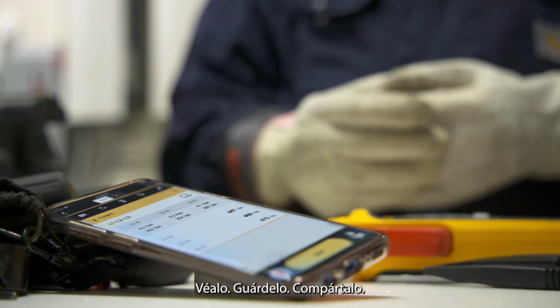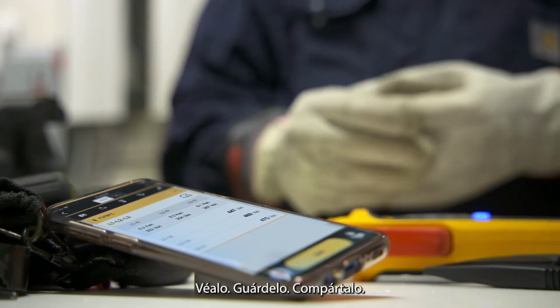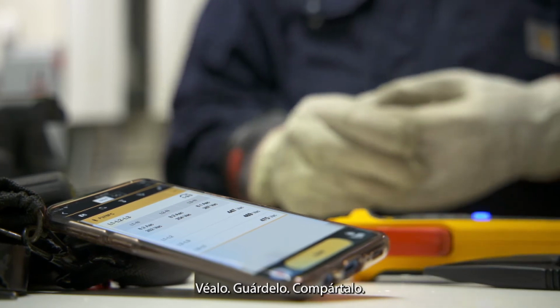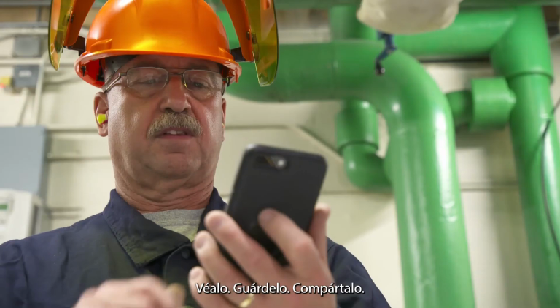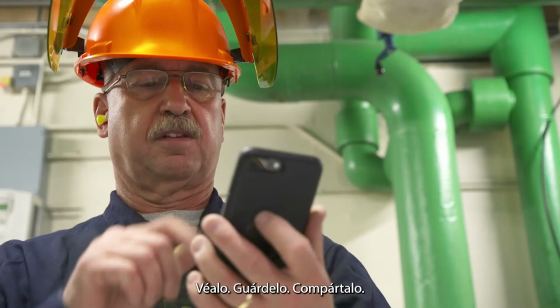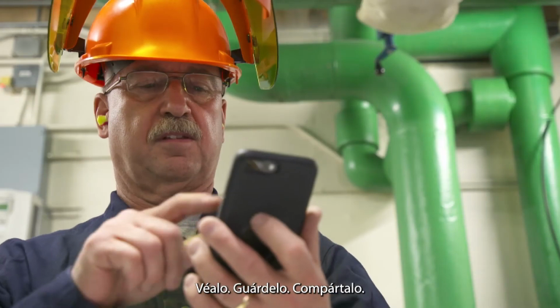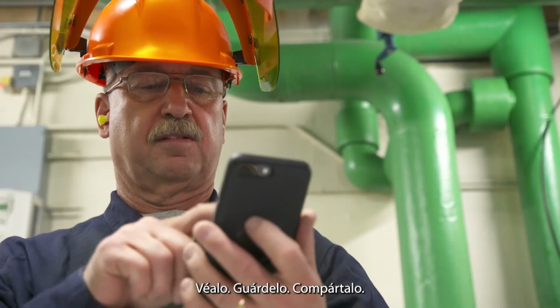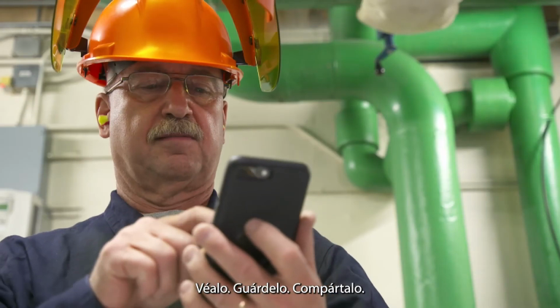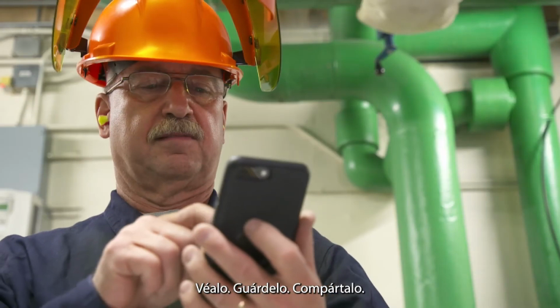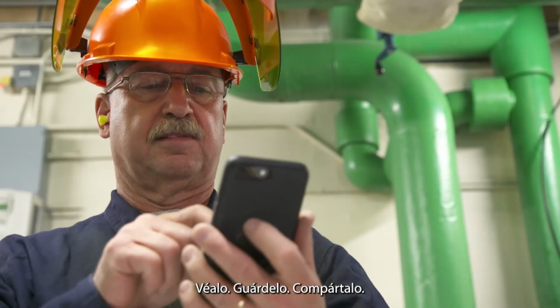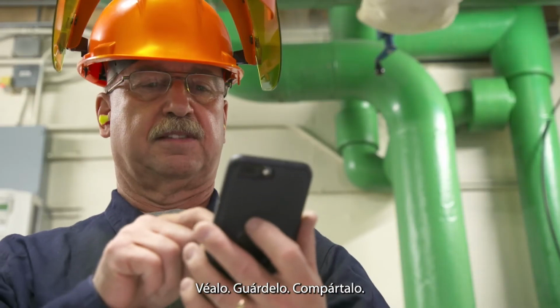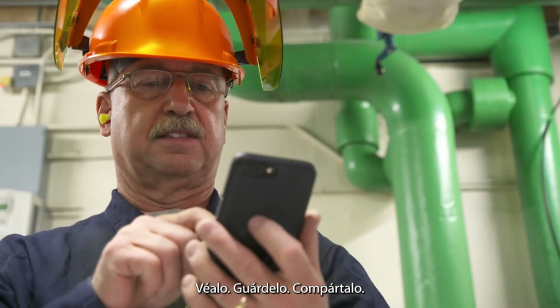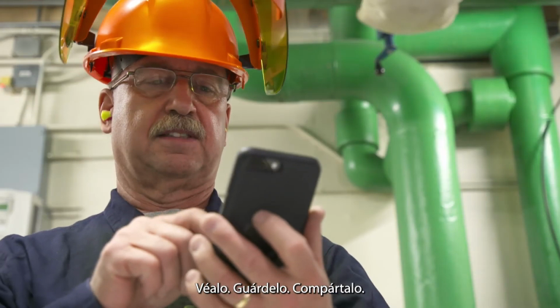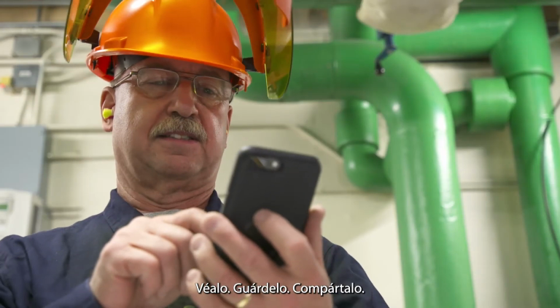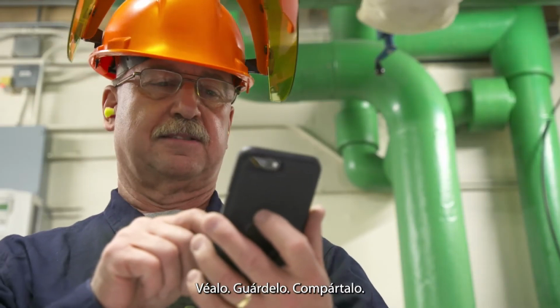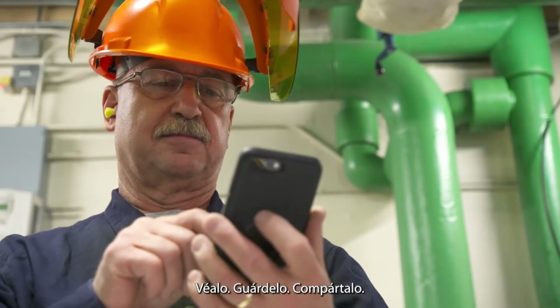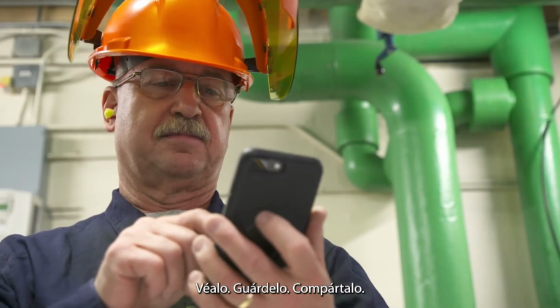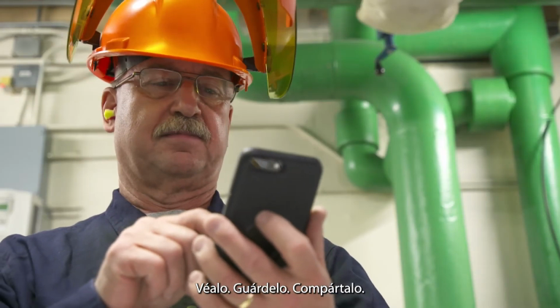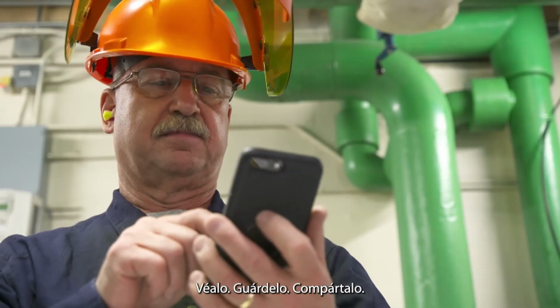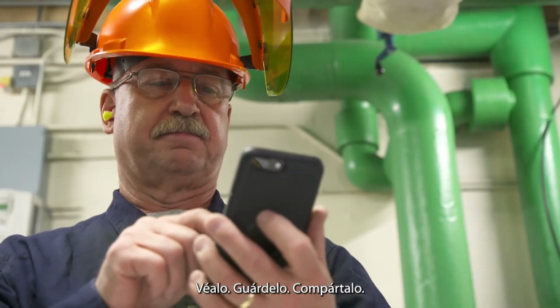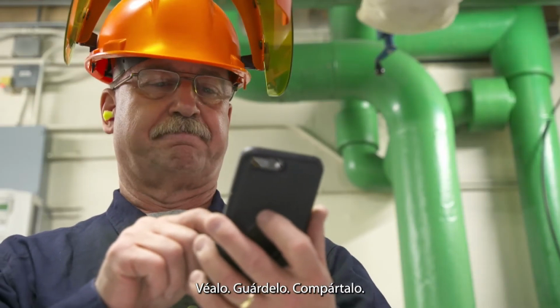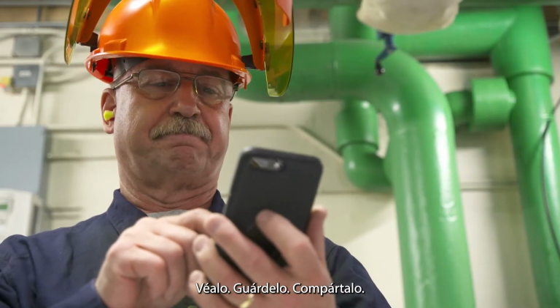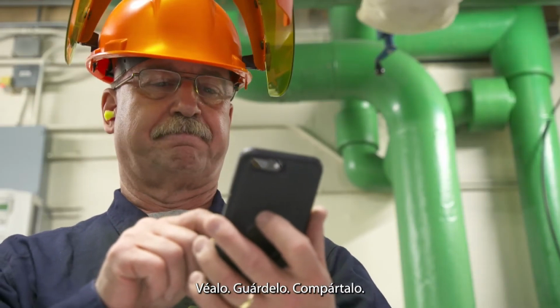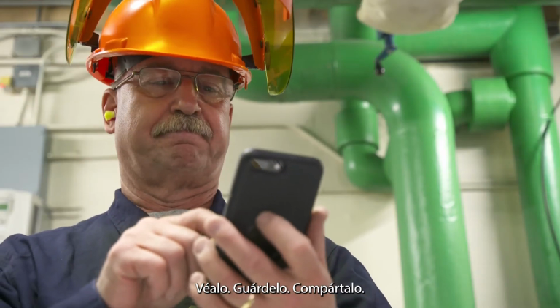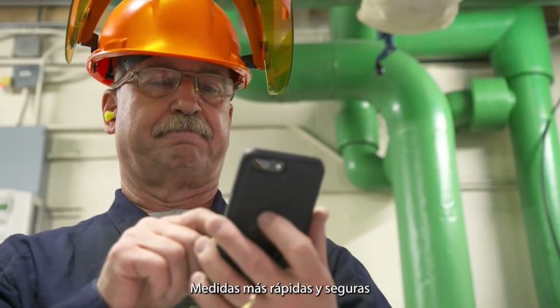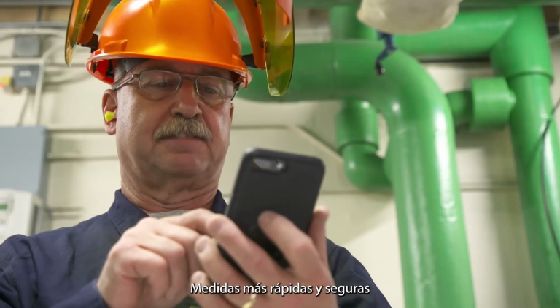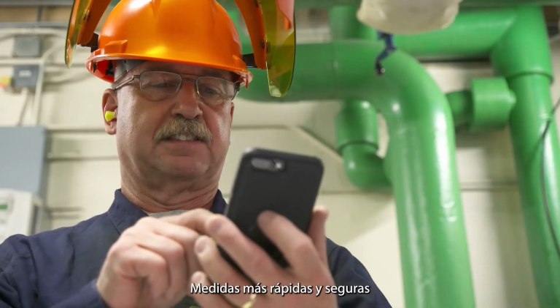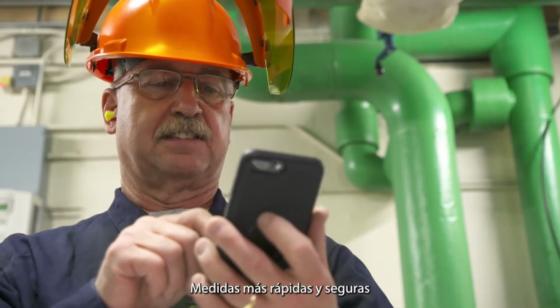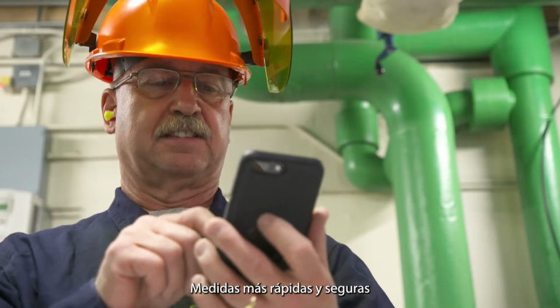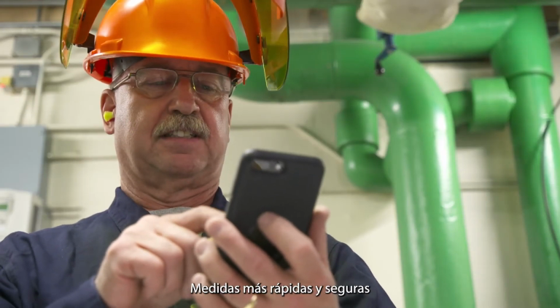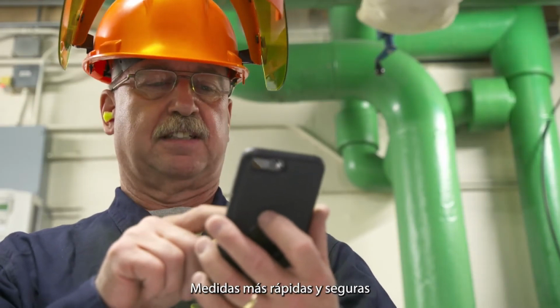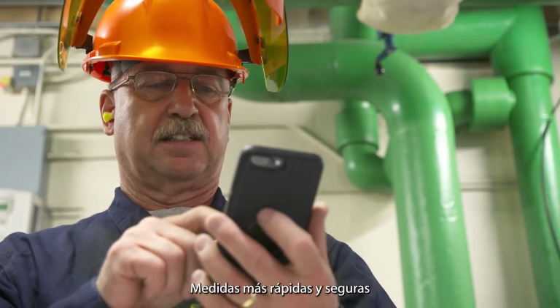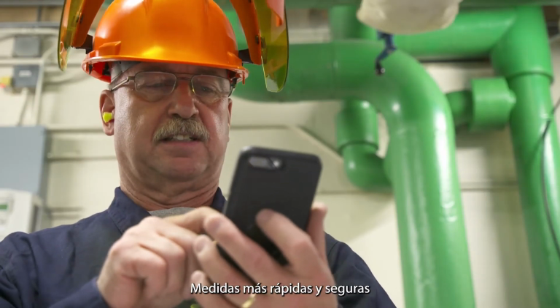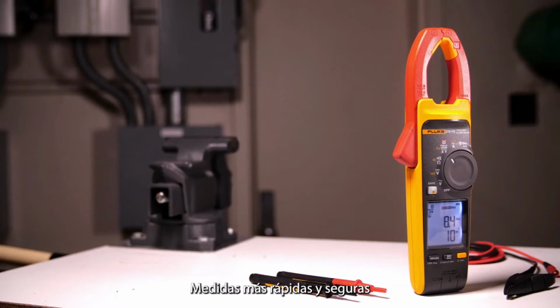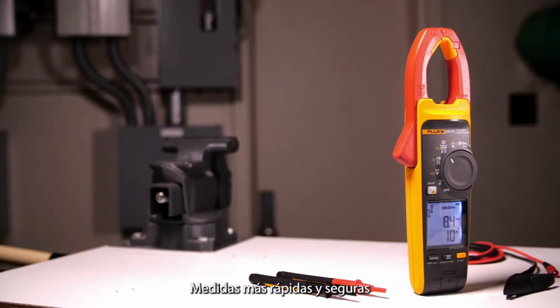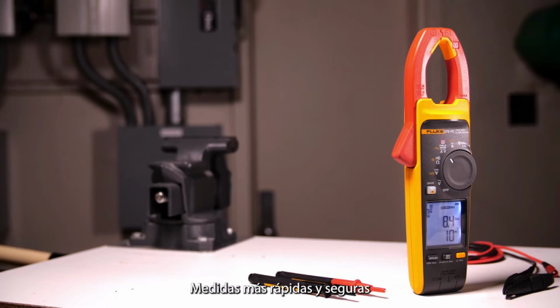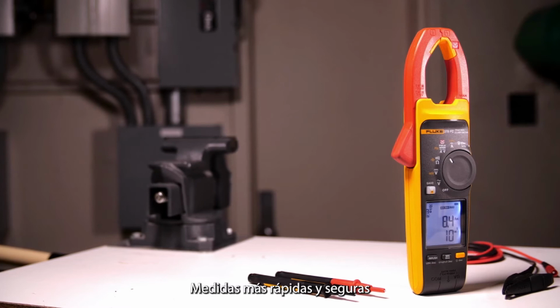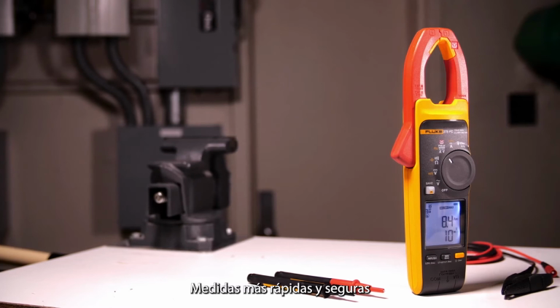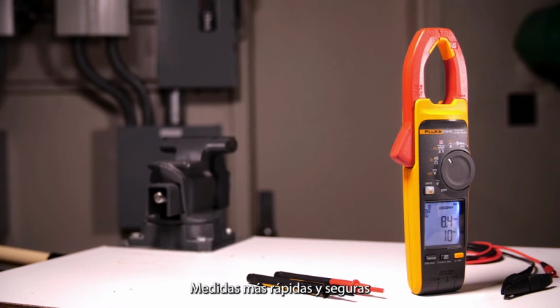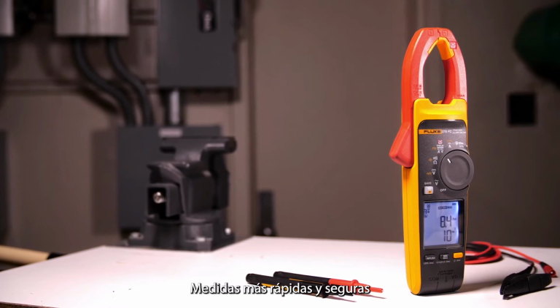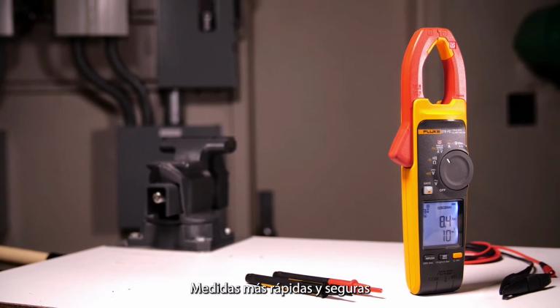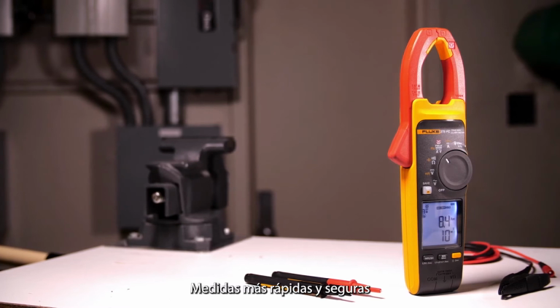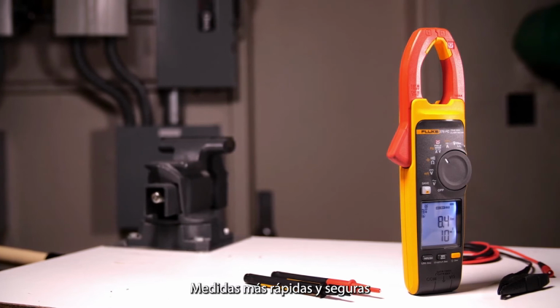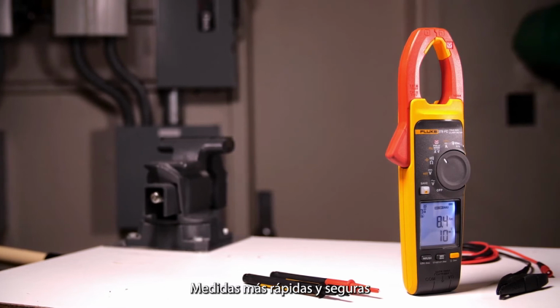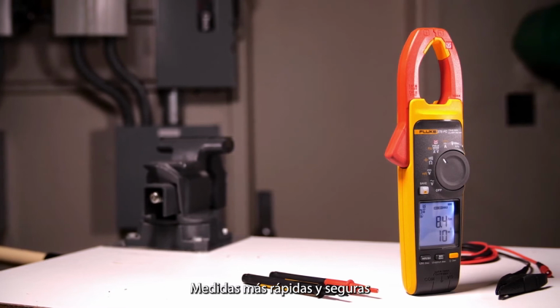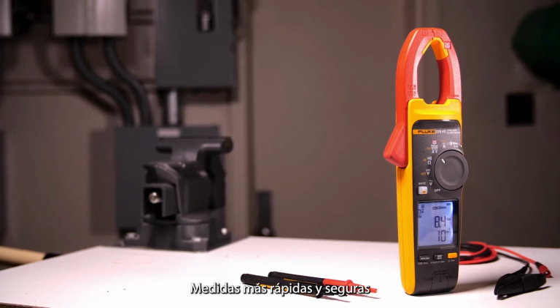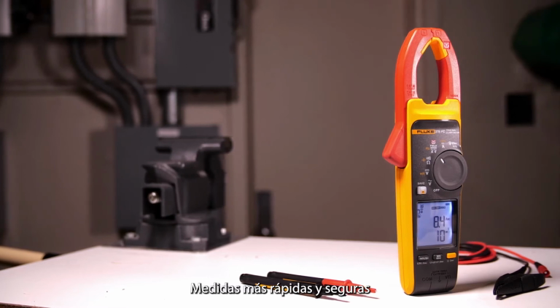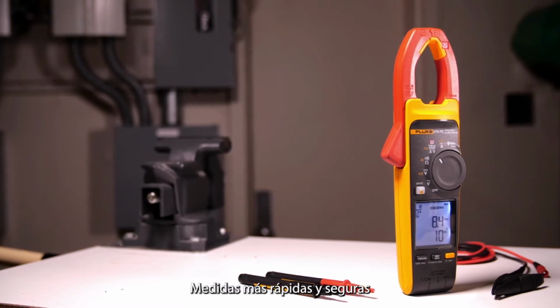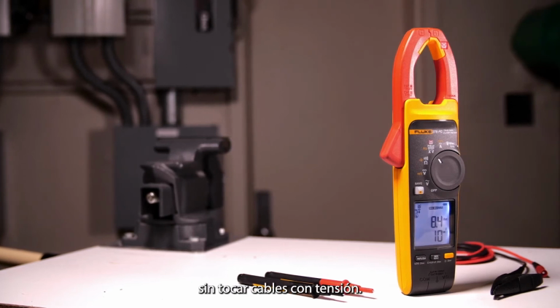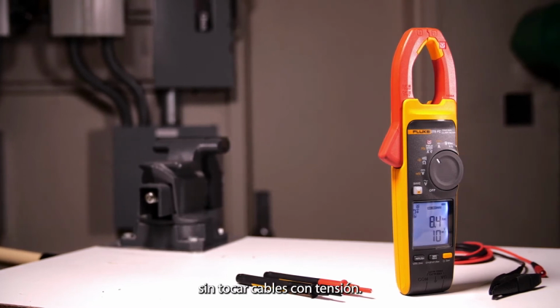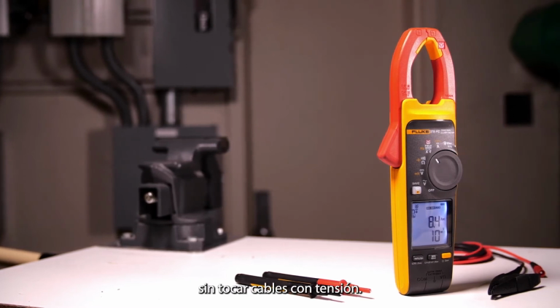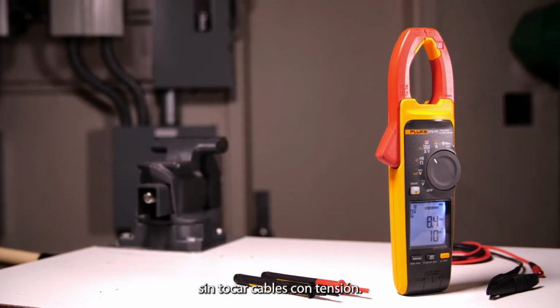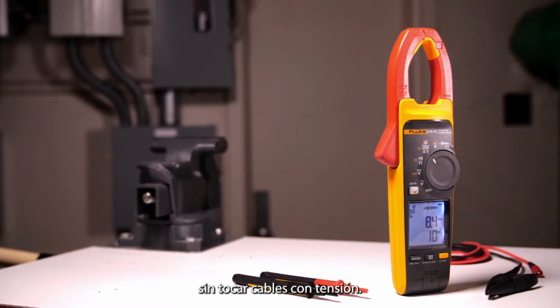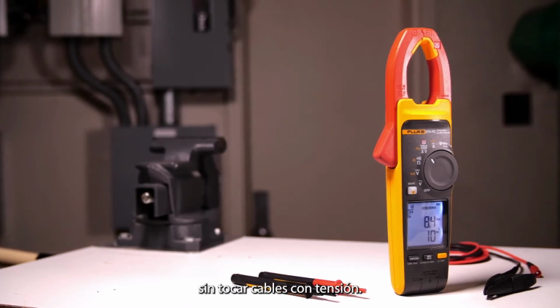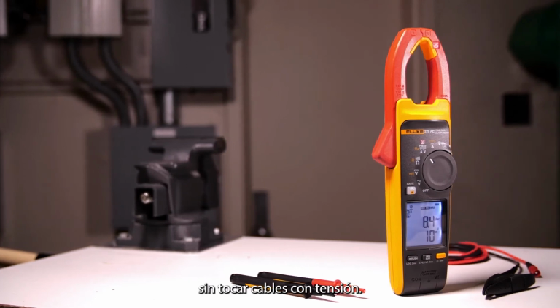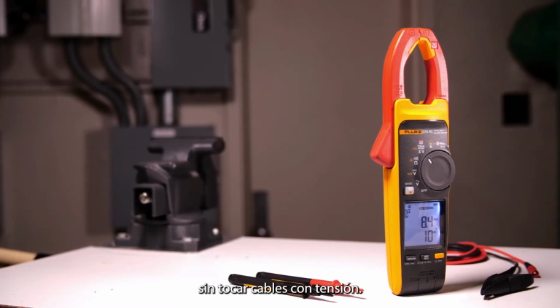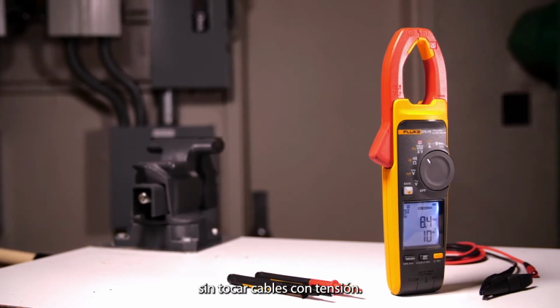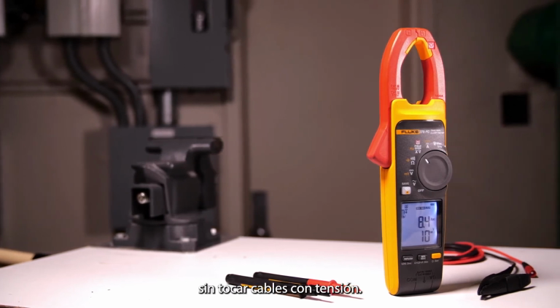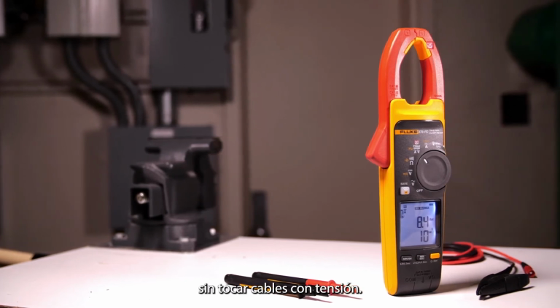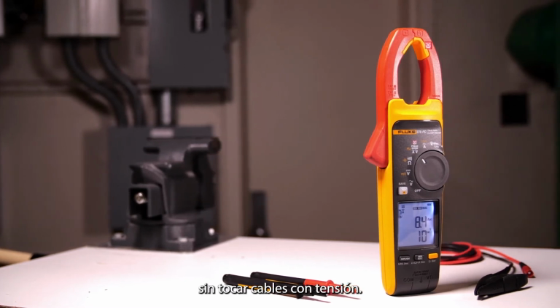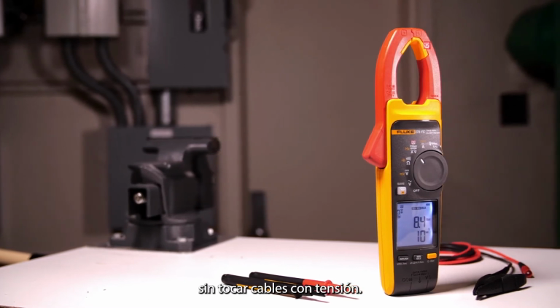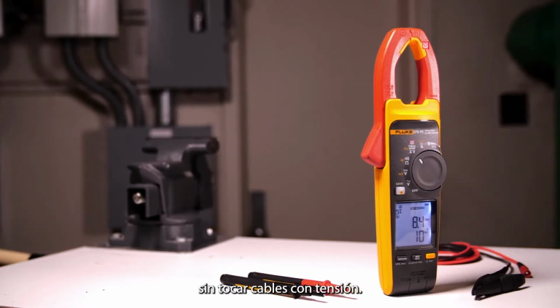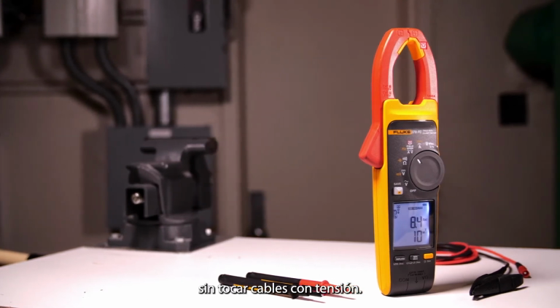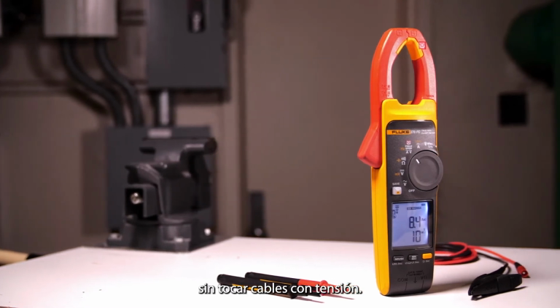See it. Save it. Share it. It's faster, safer testing without touching a live wire.